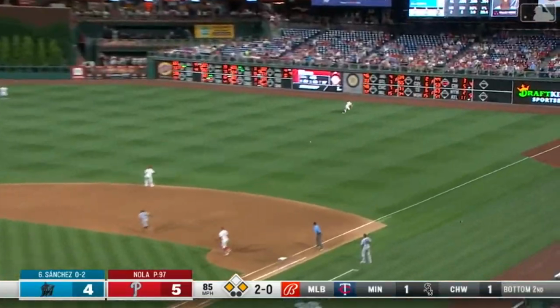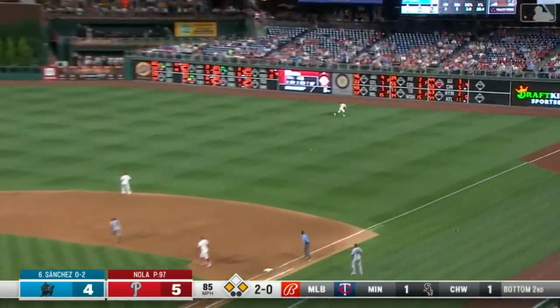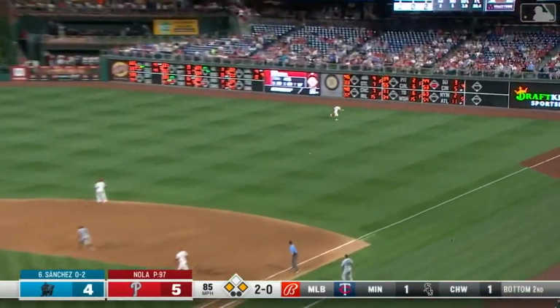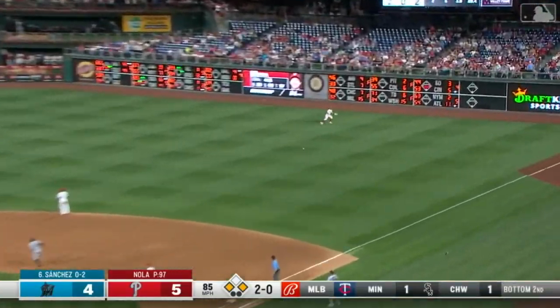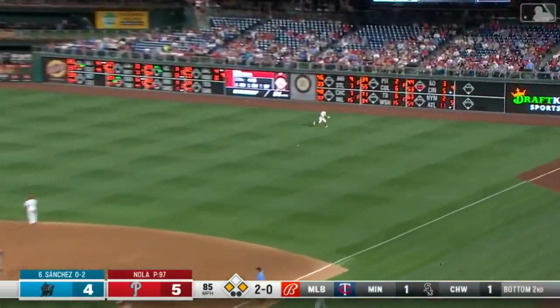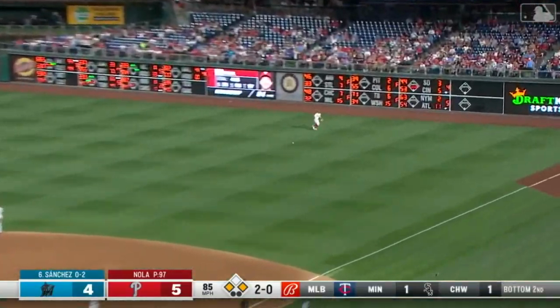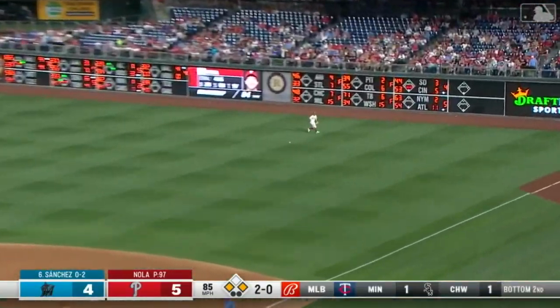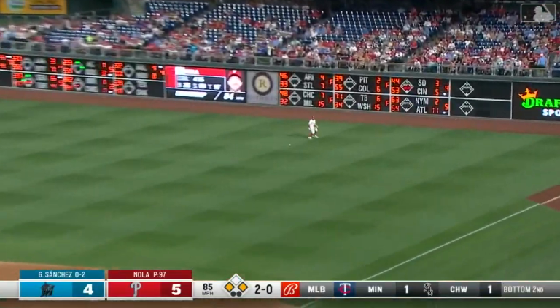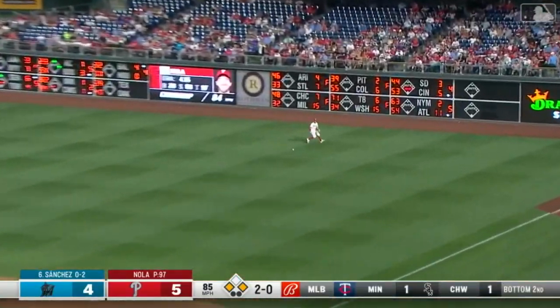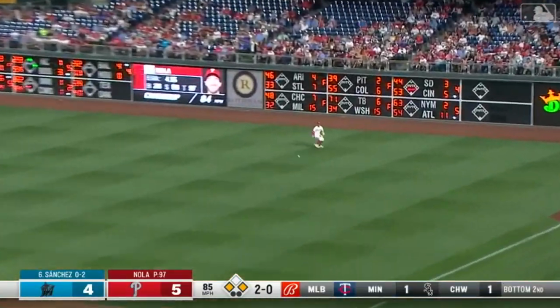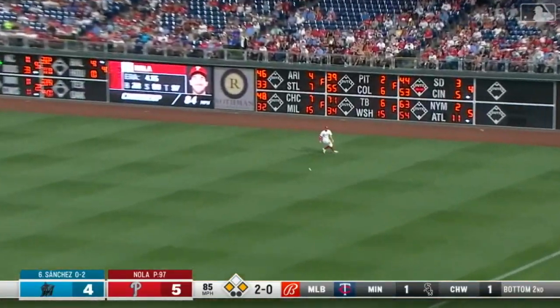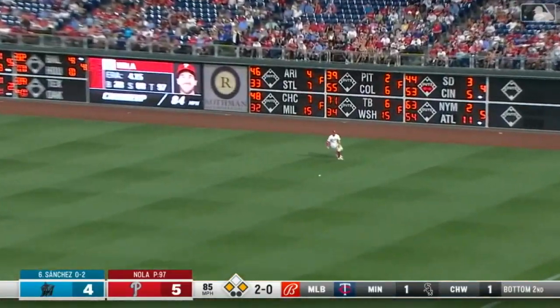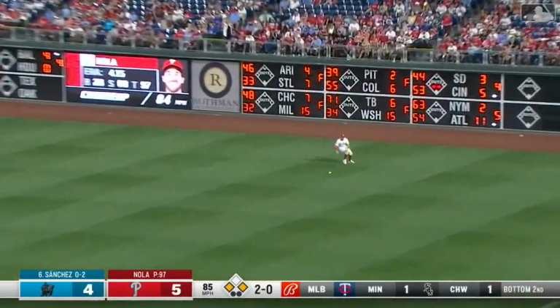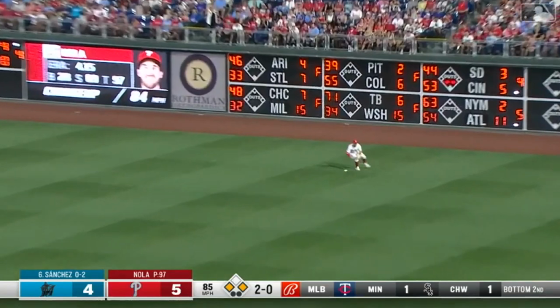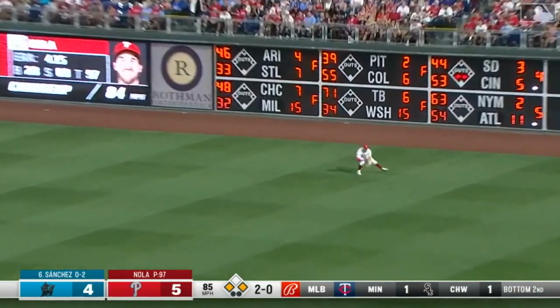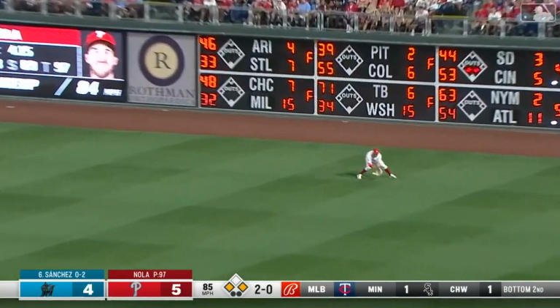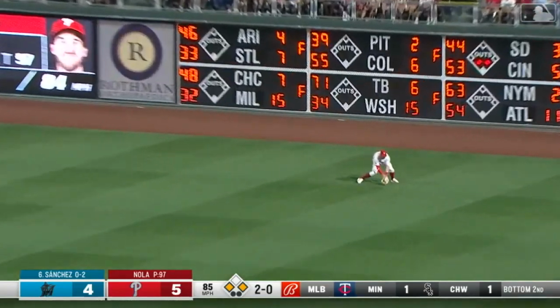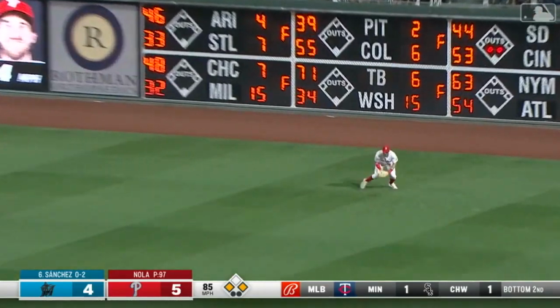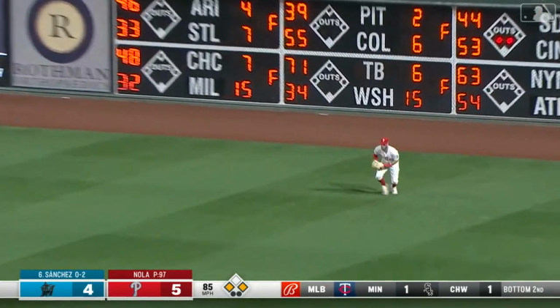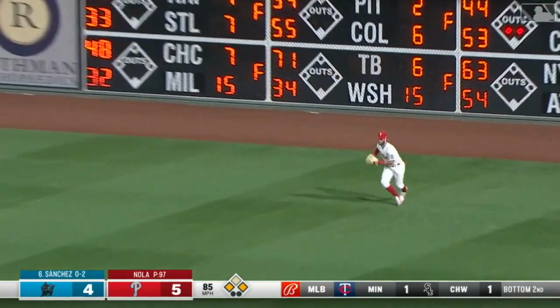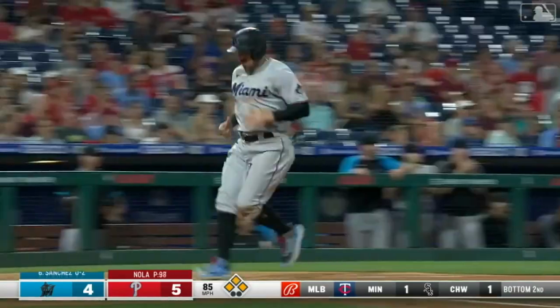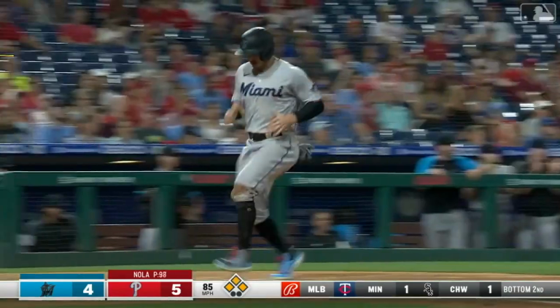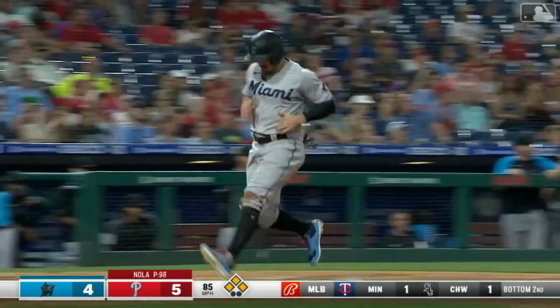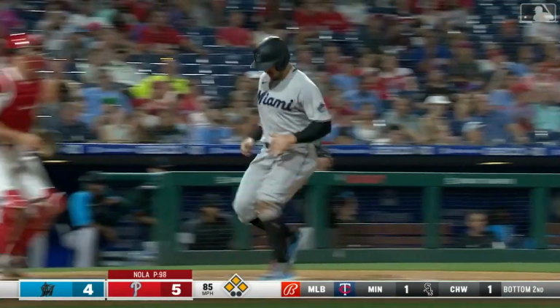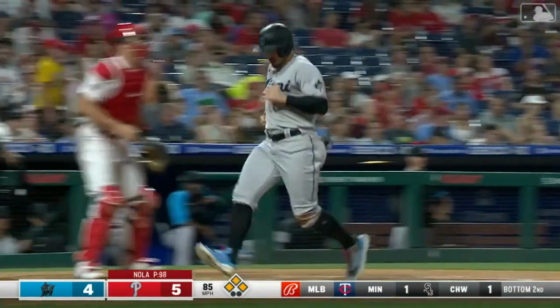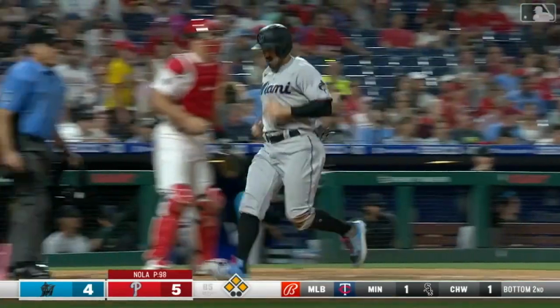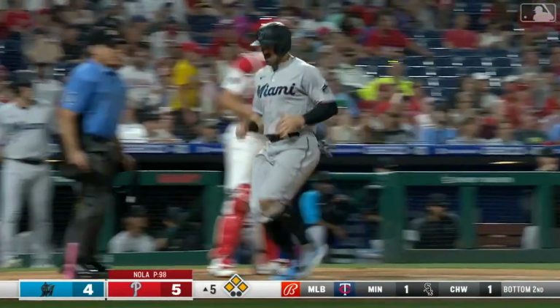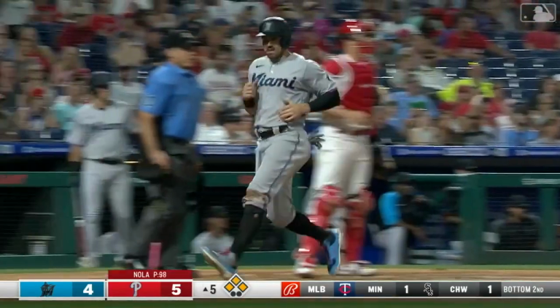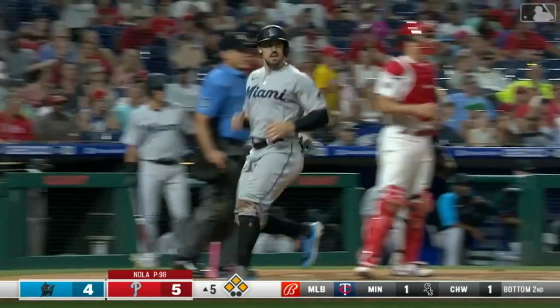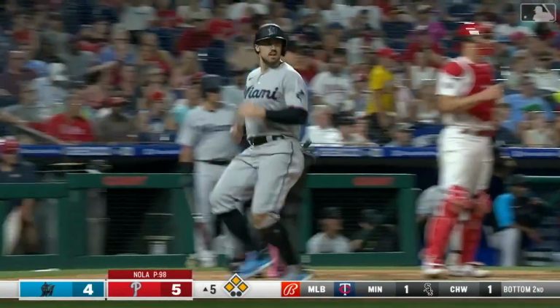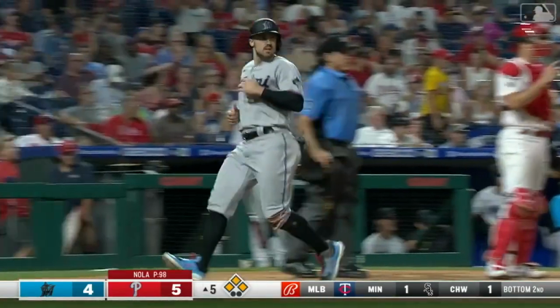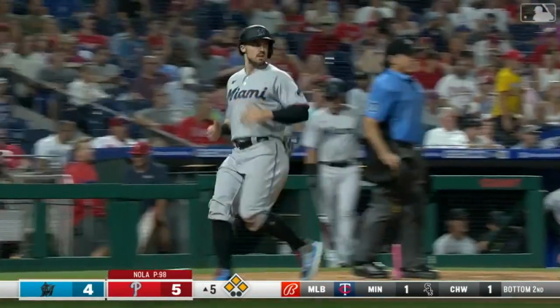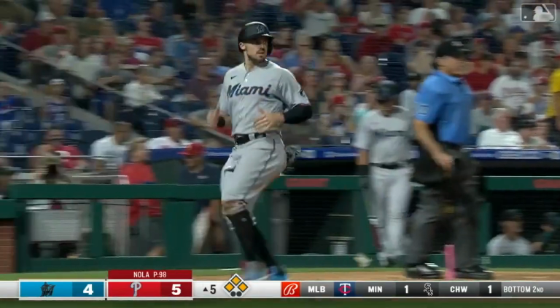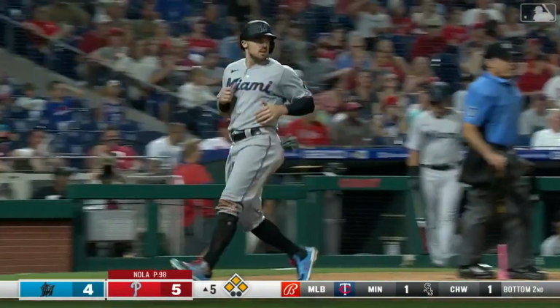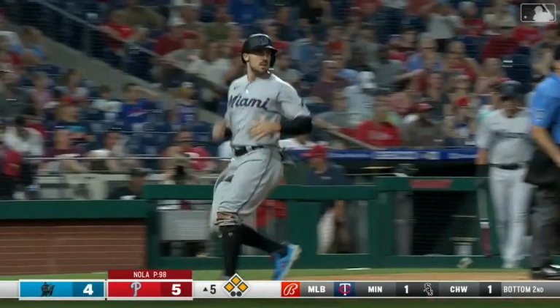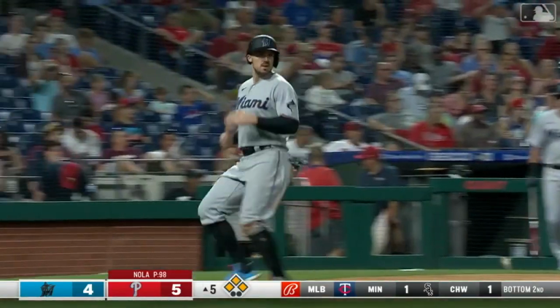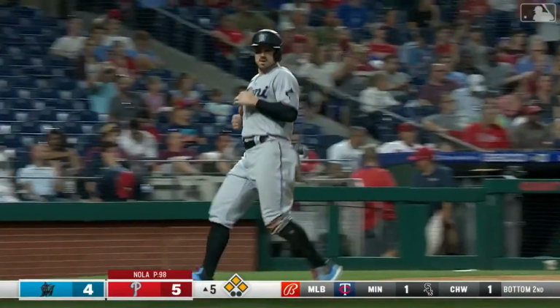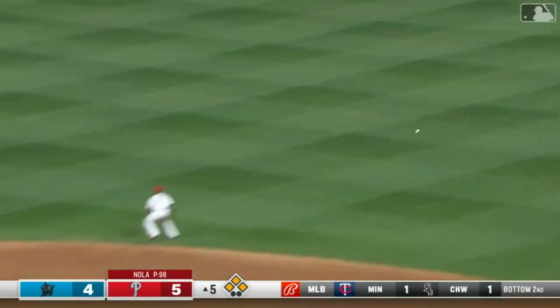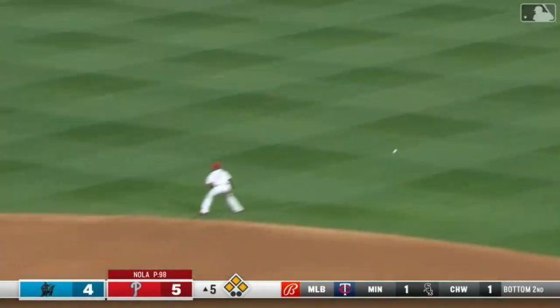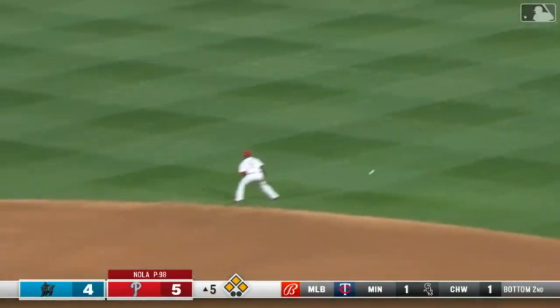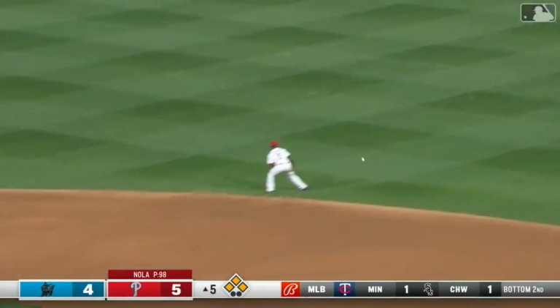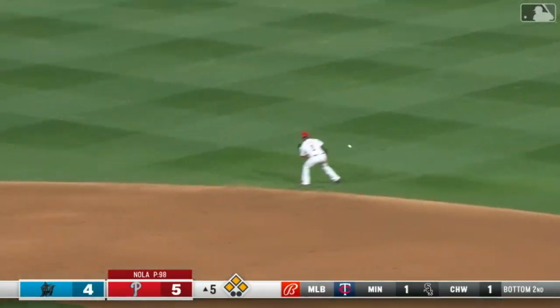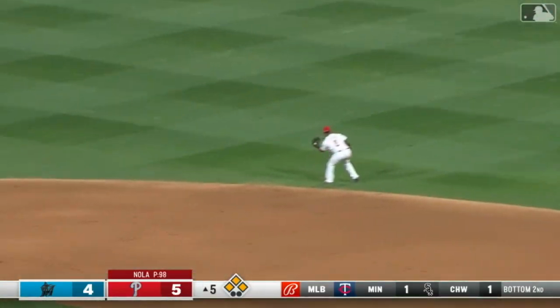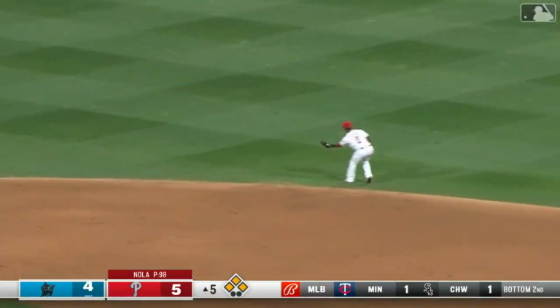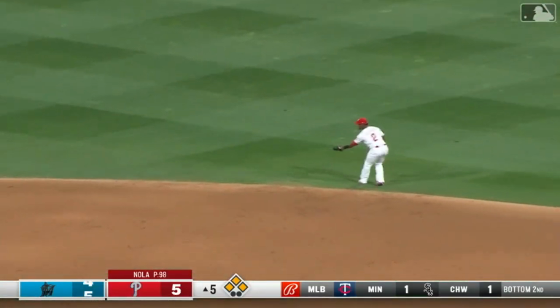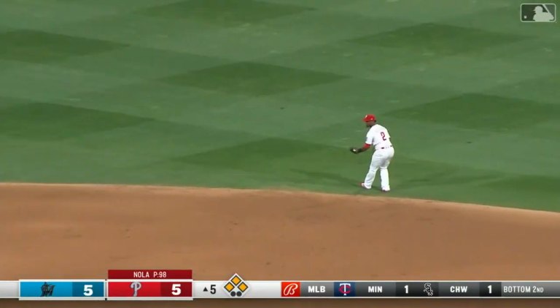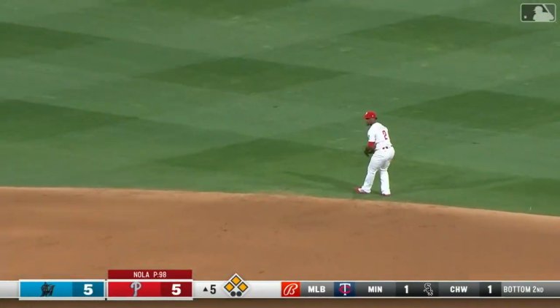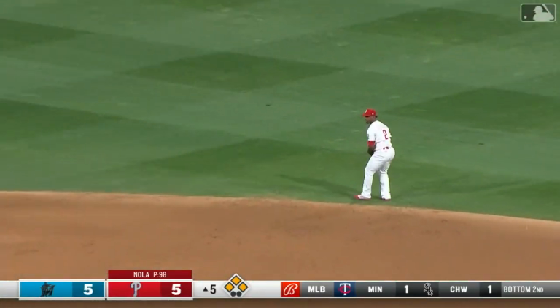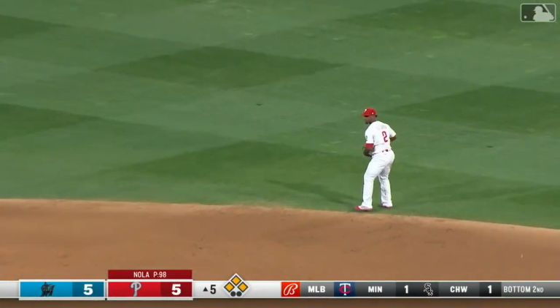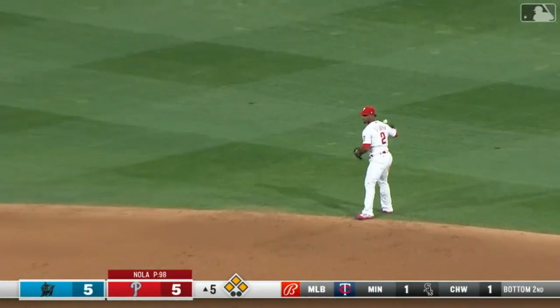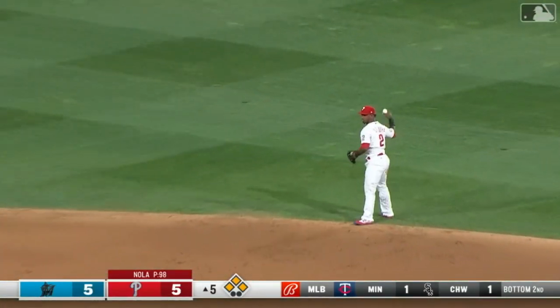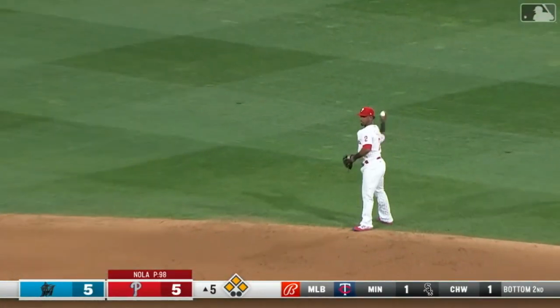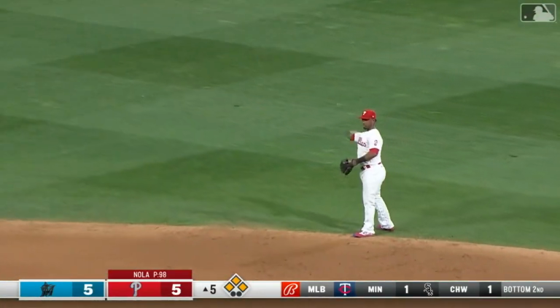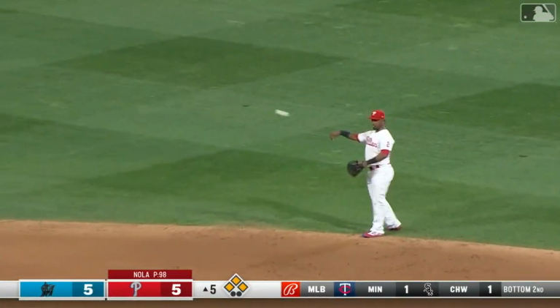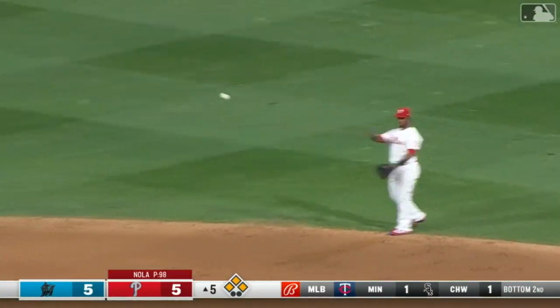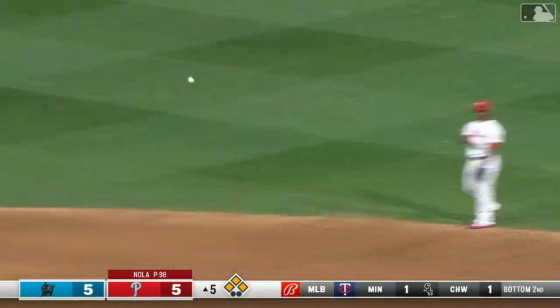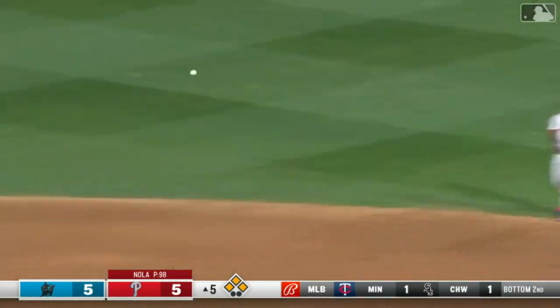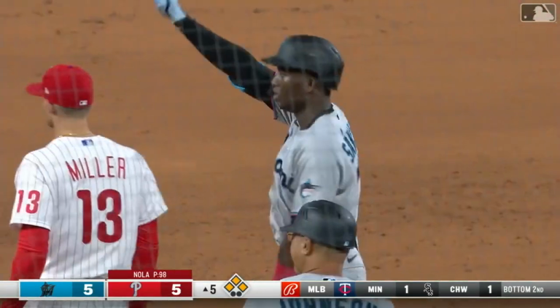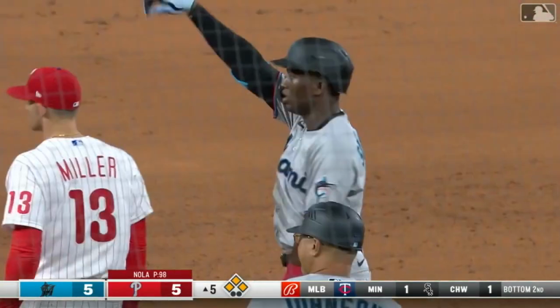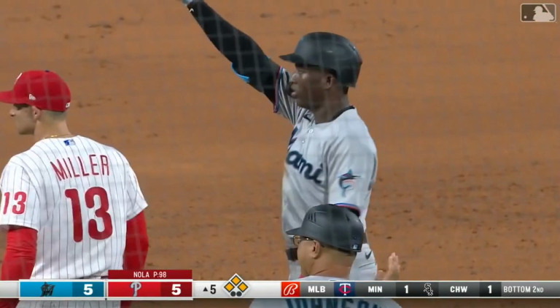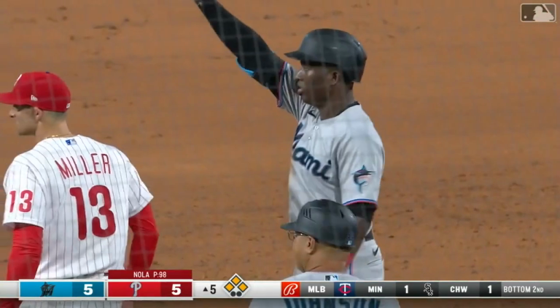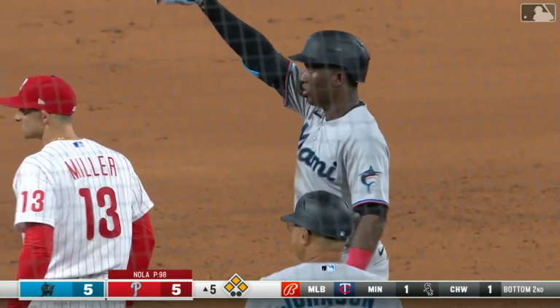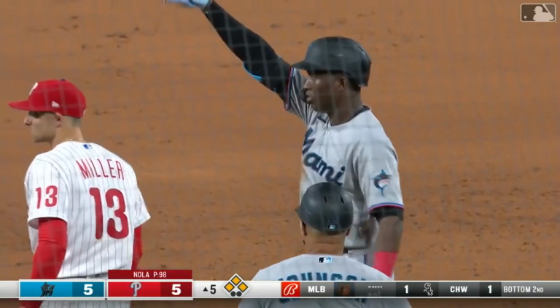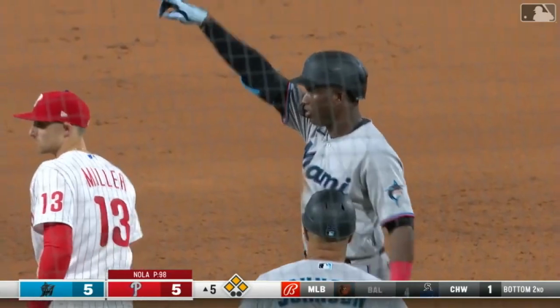And that's a base hit into right field. Sanchez ties the game. Miggy on his way to third. How do you like that?